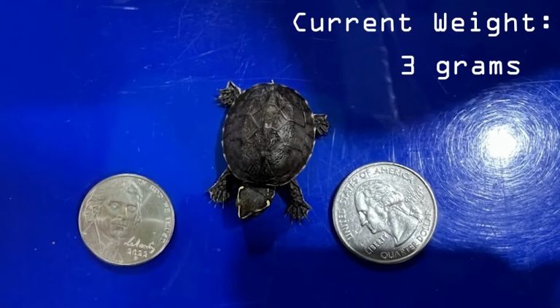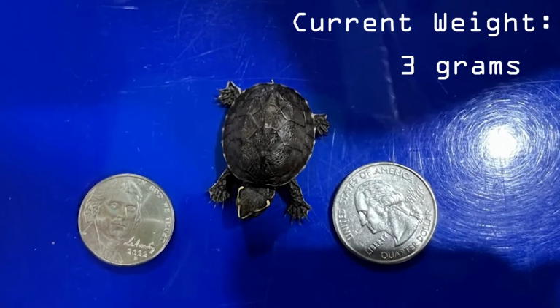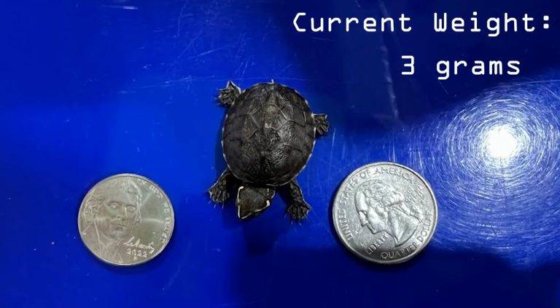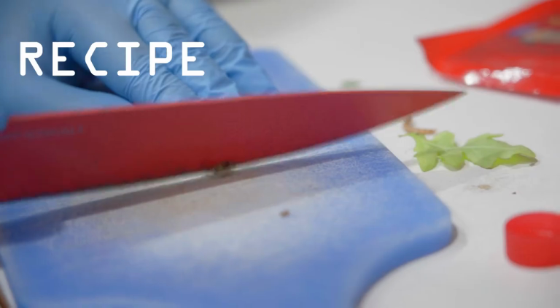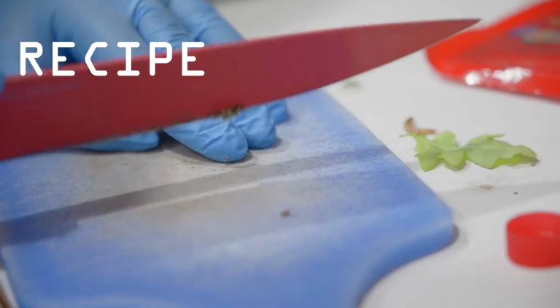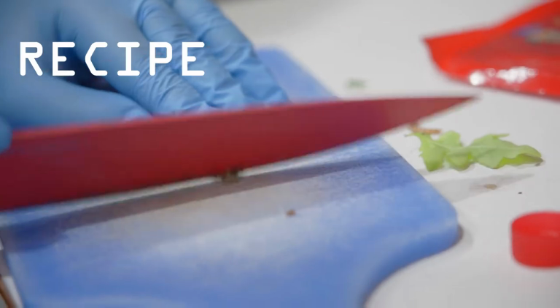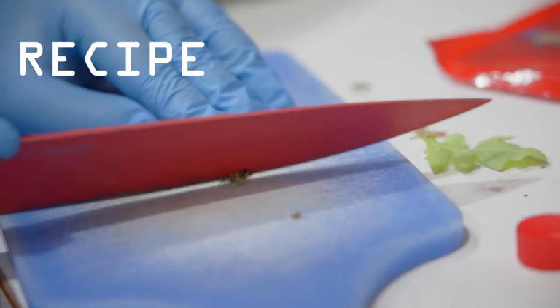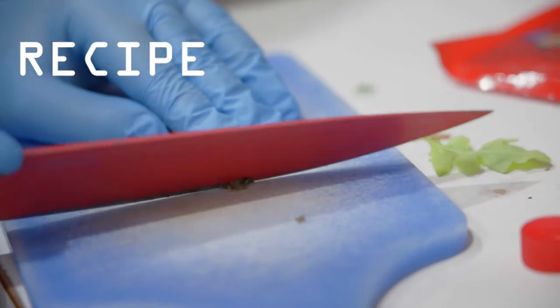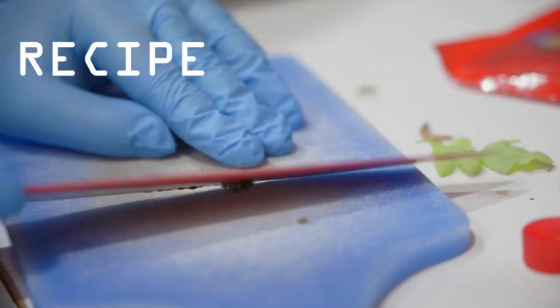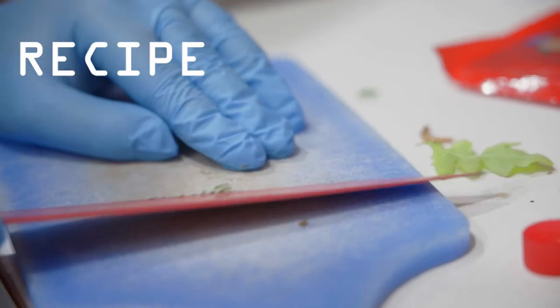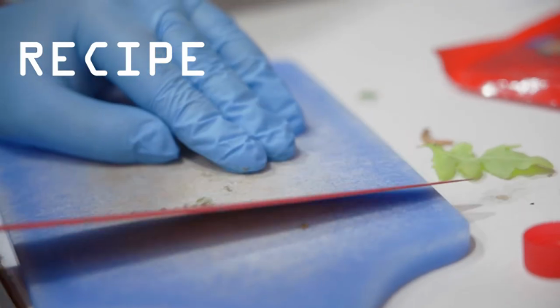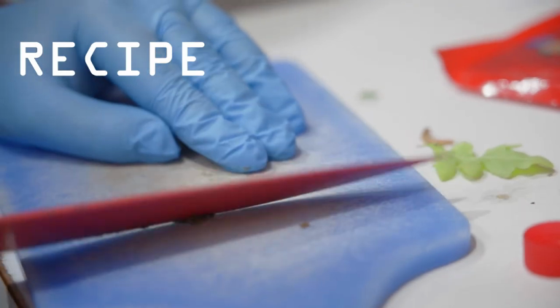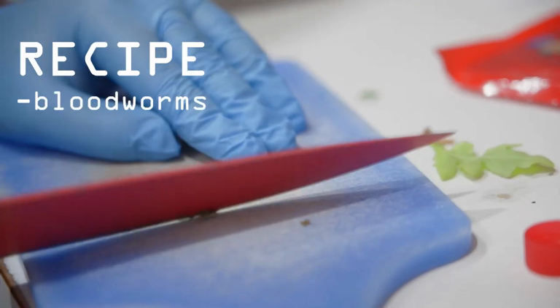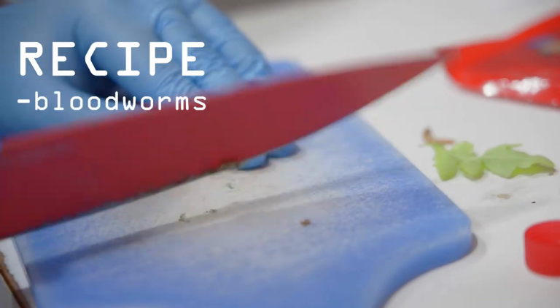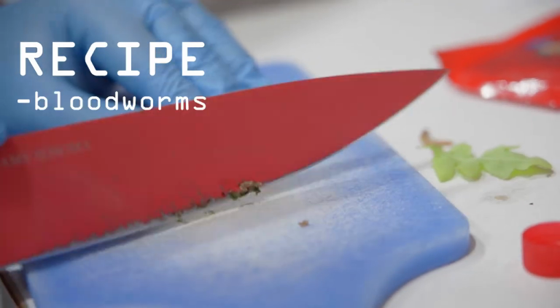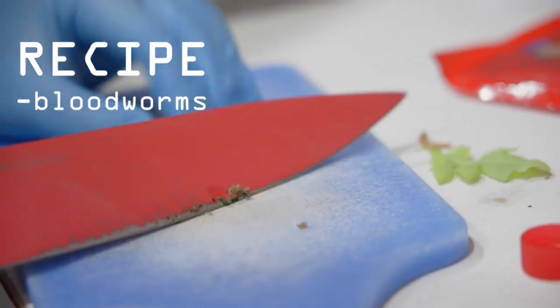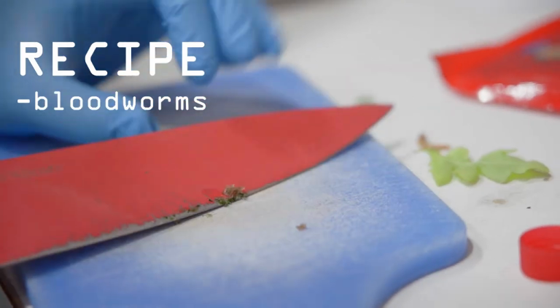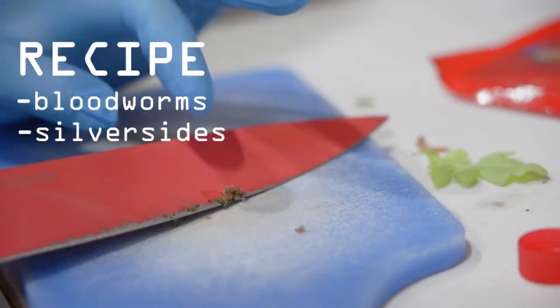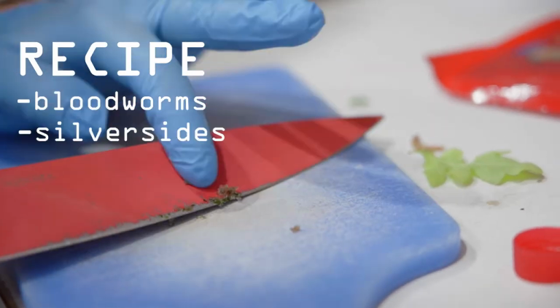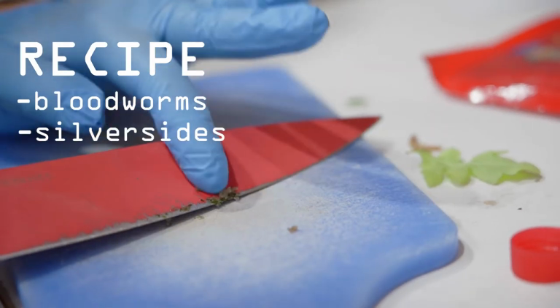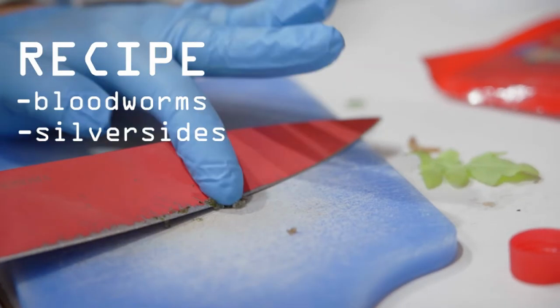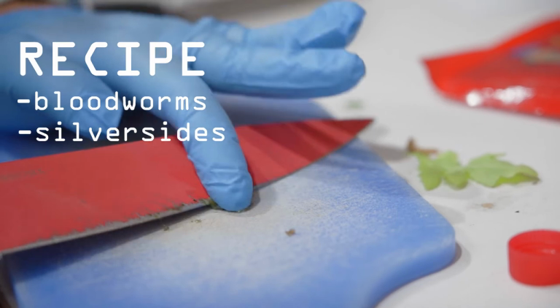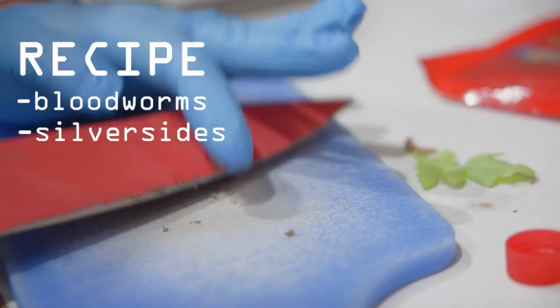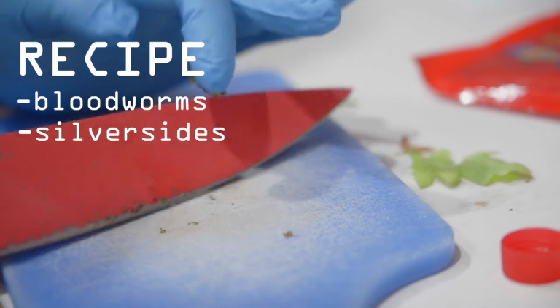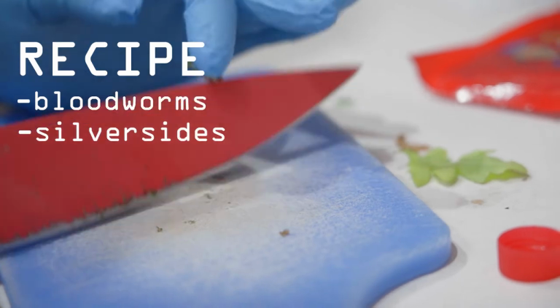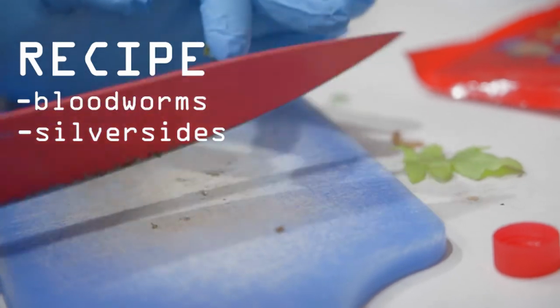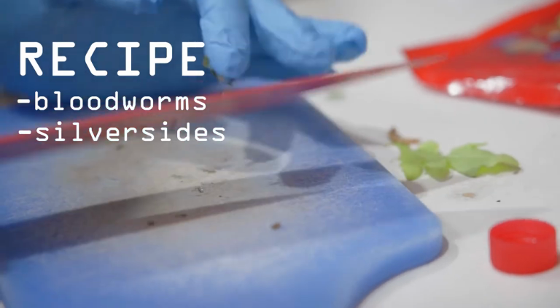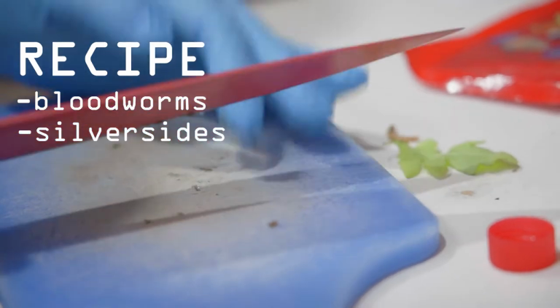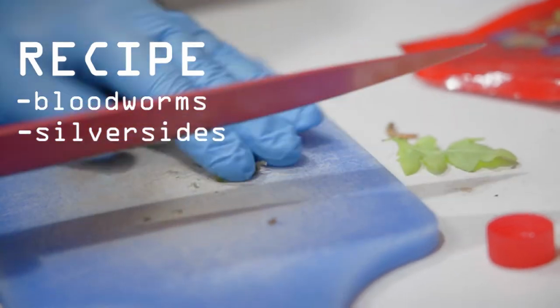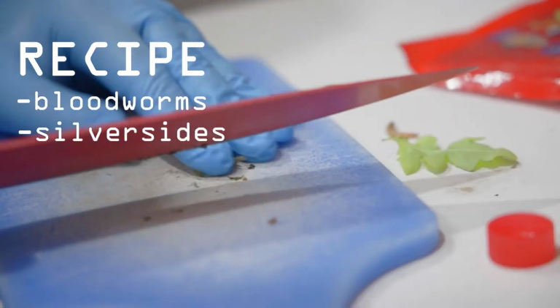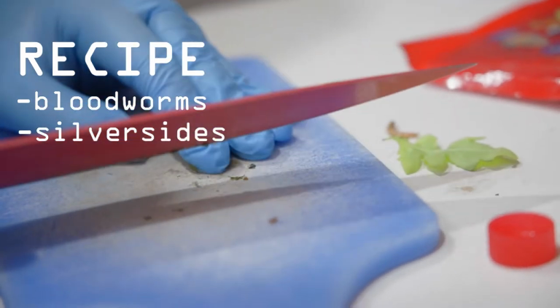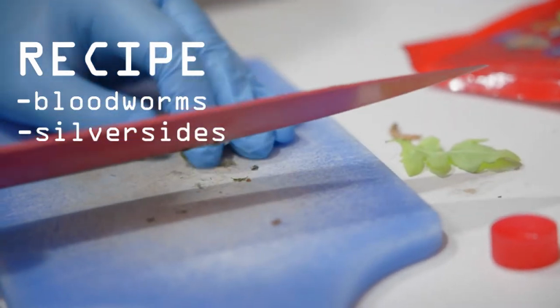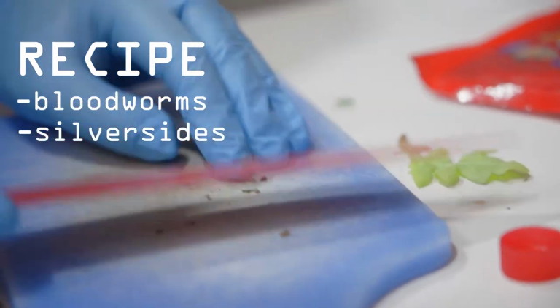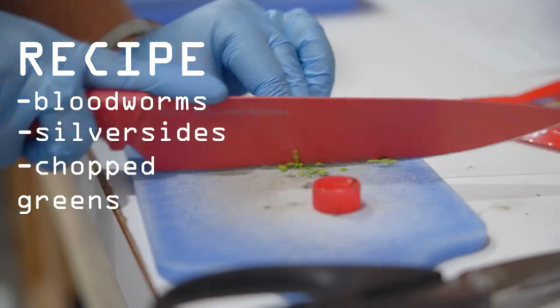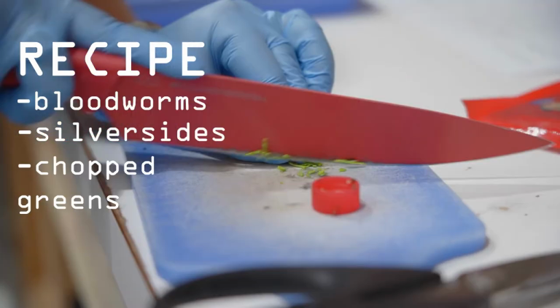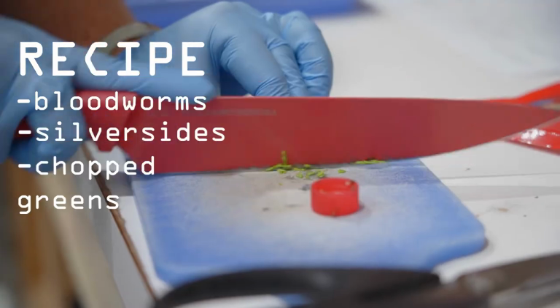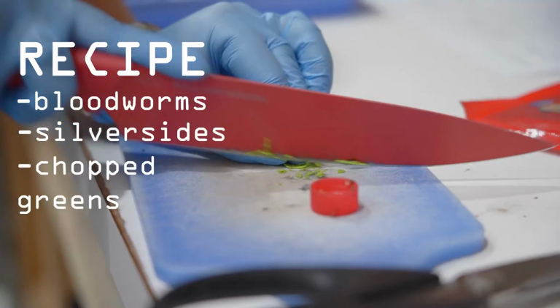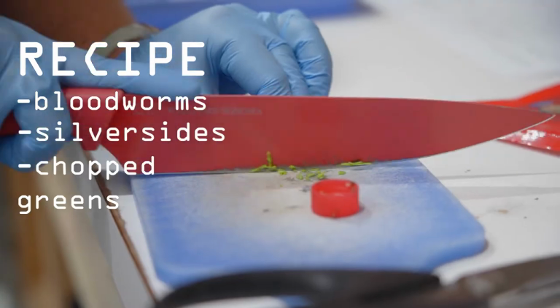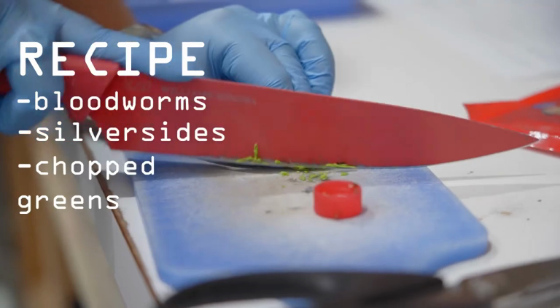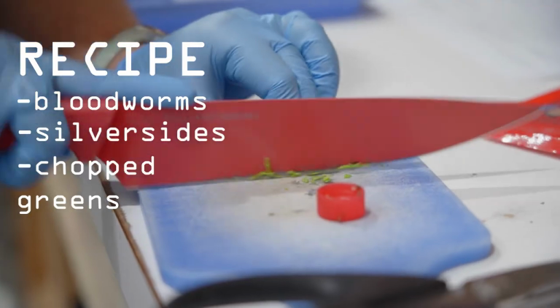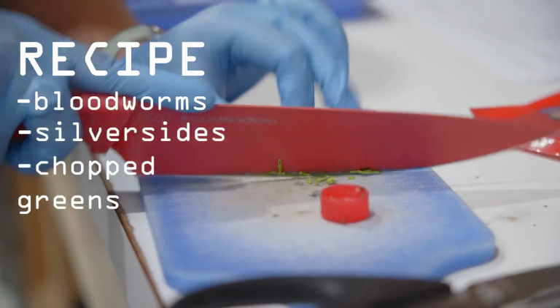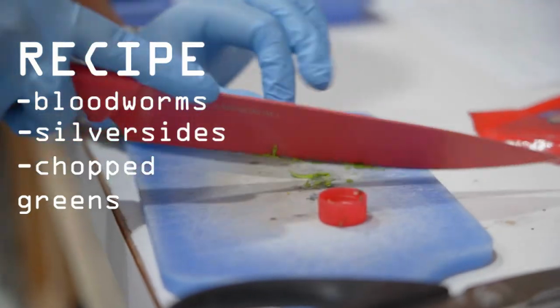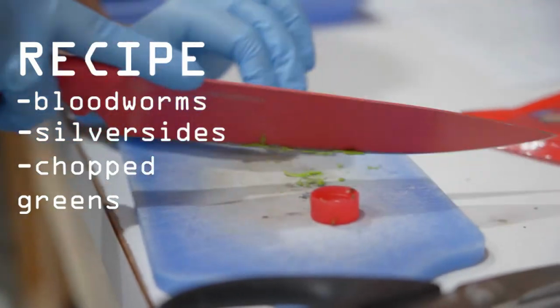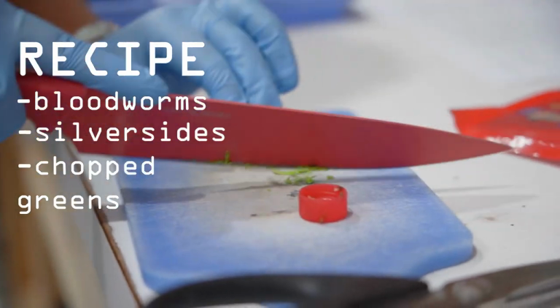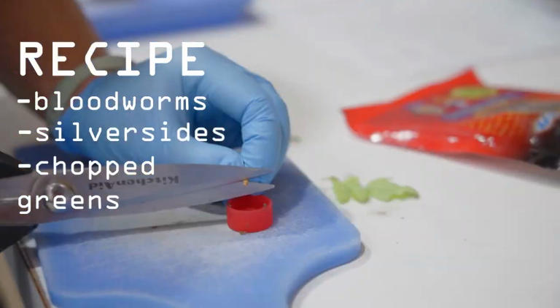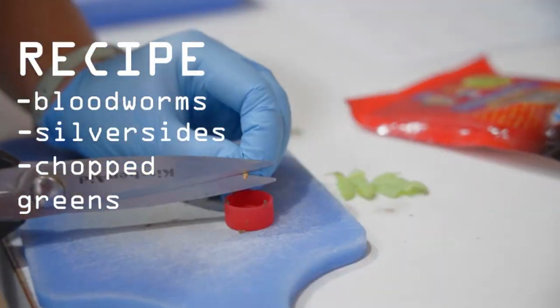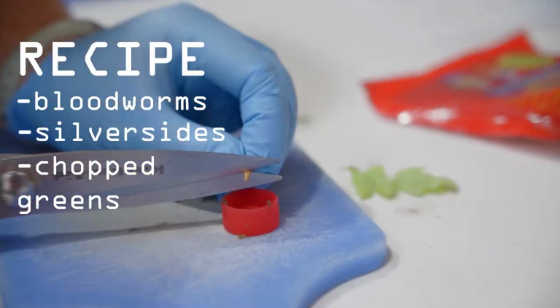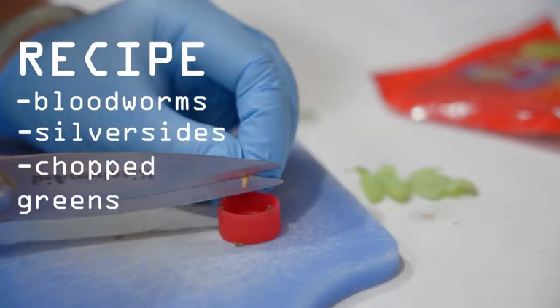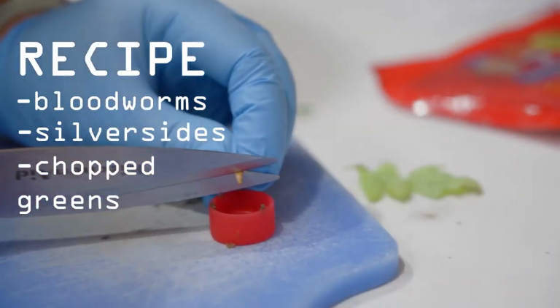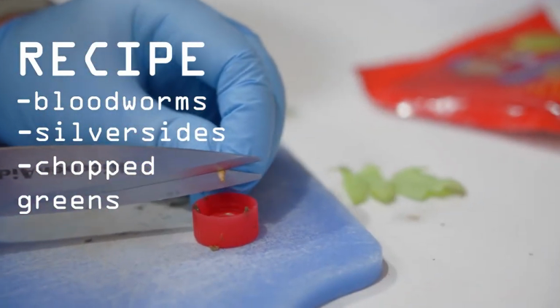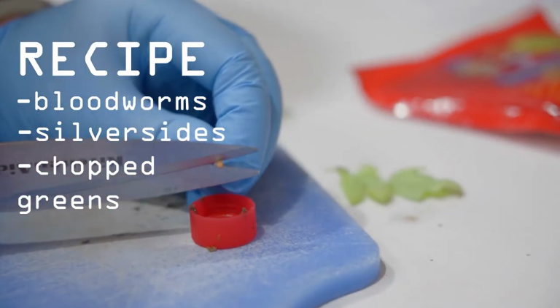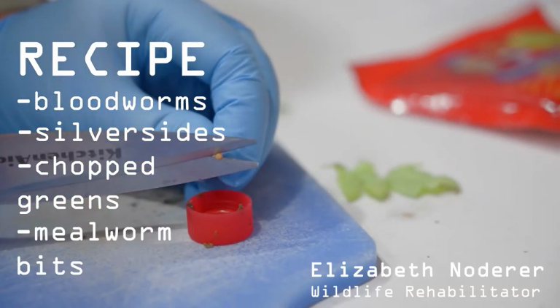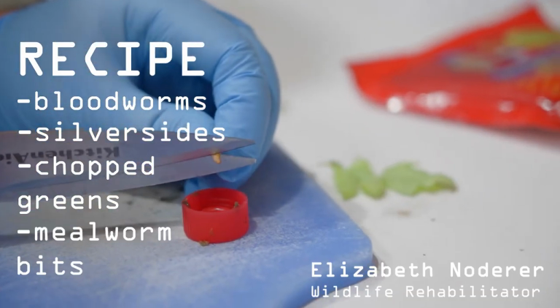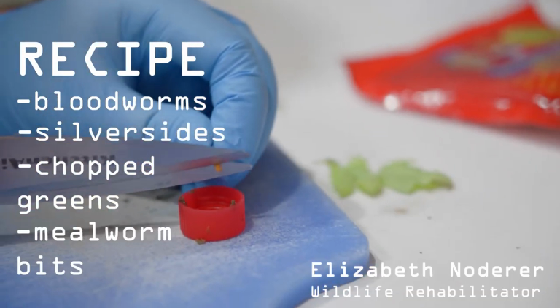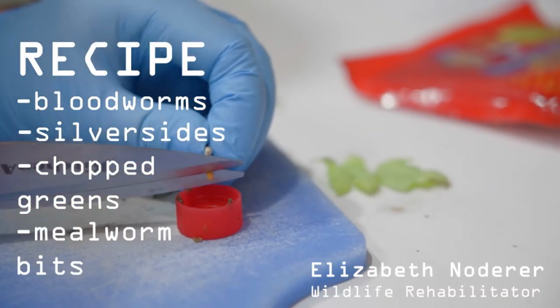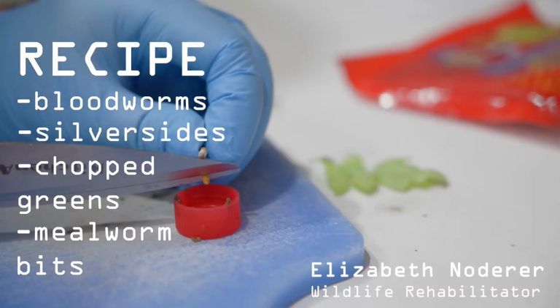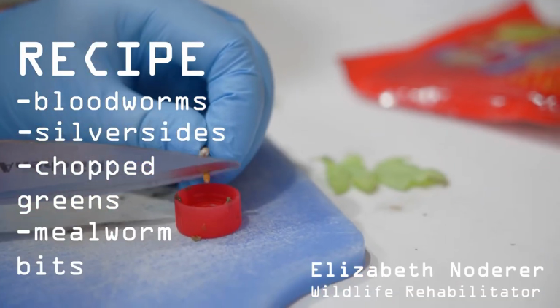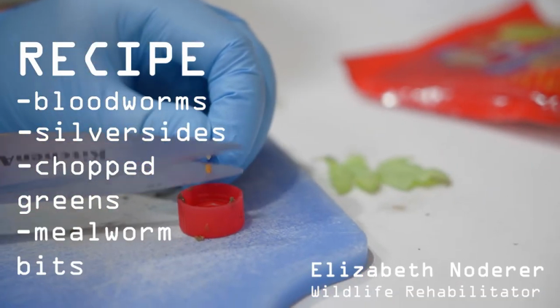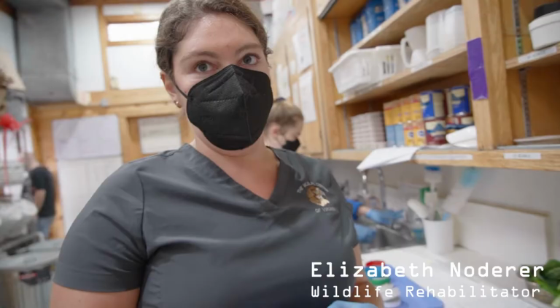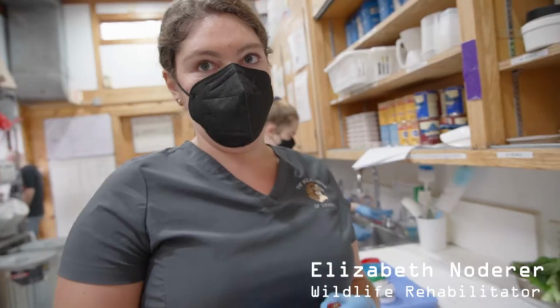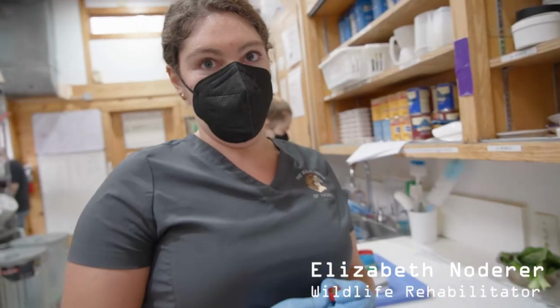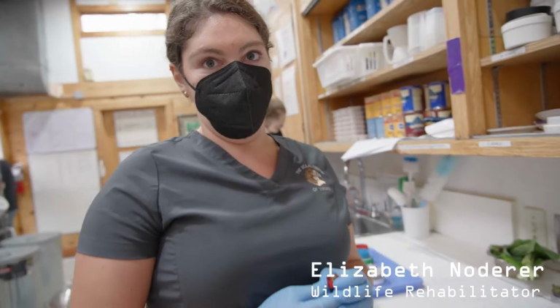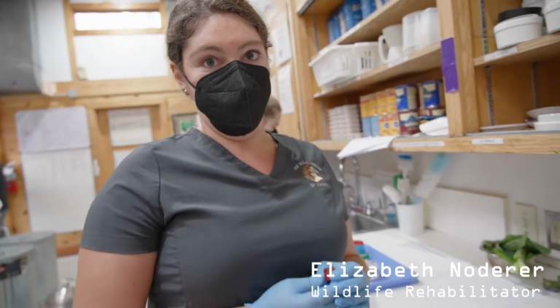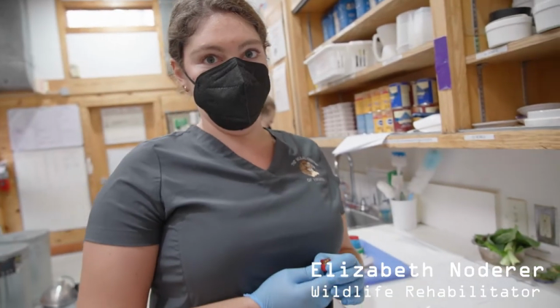We have some bloodworms, some silversides, chopped greens, and little pieces of cut-up mealworm.